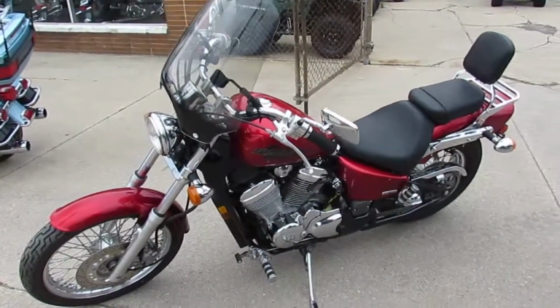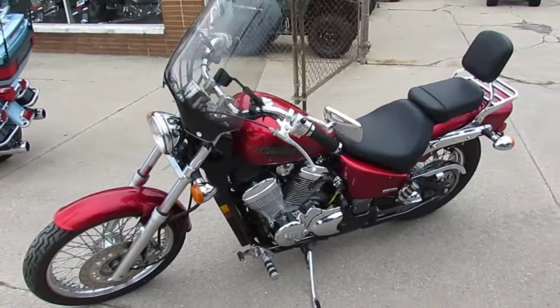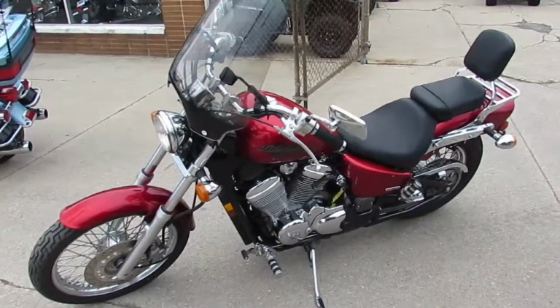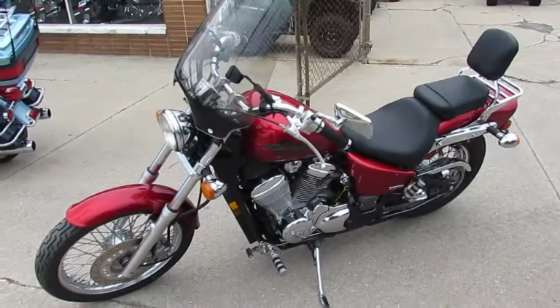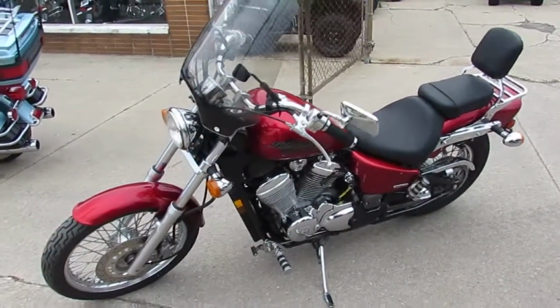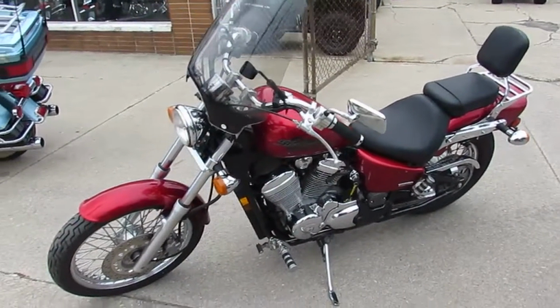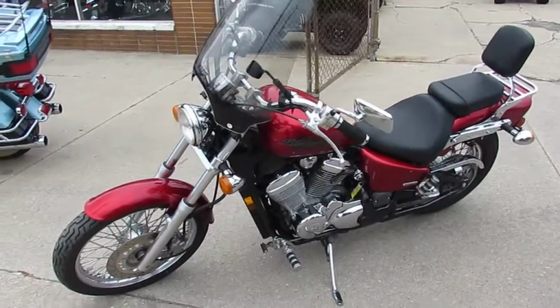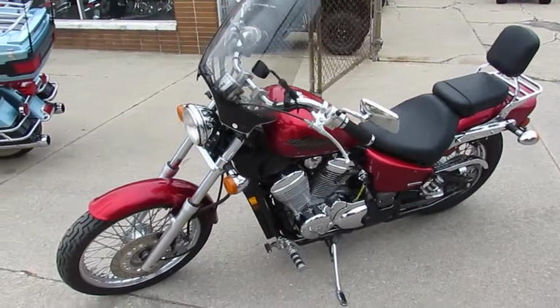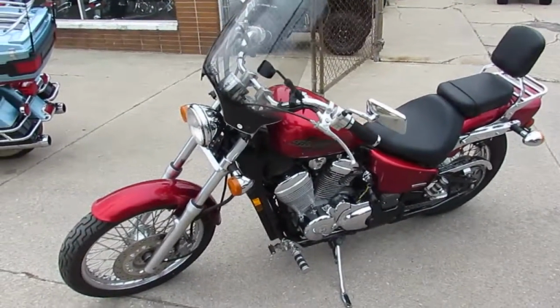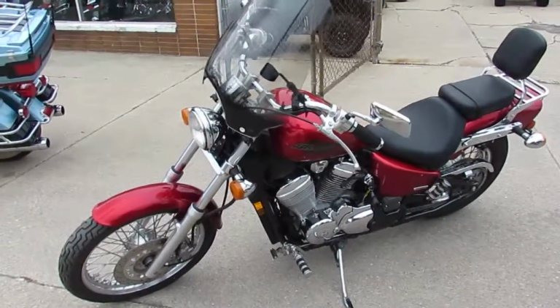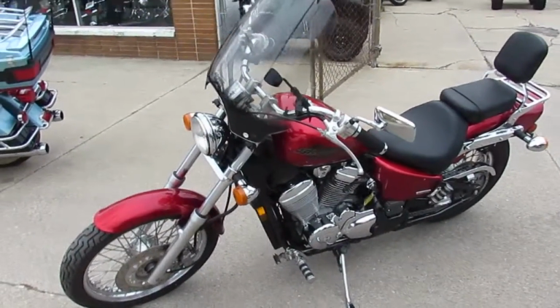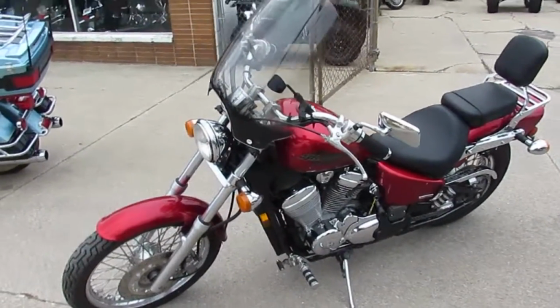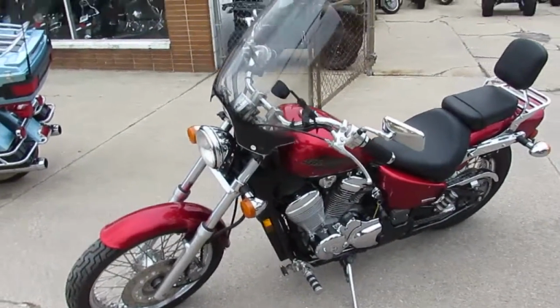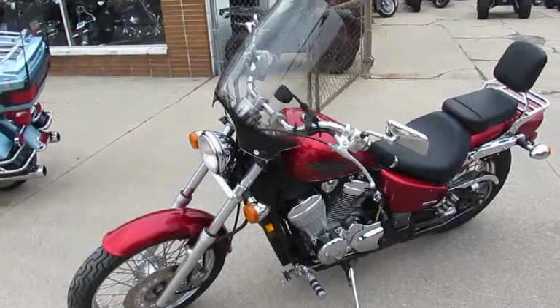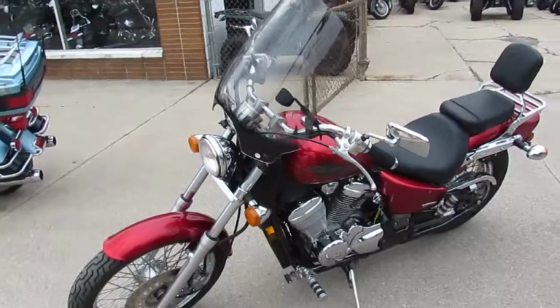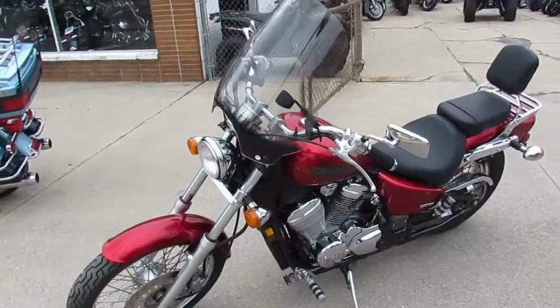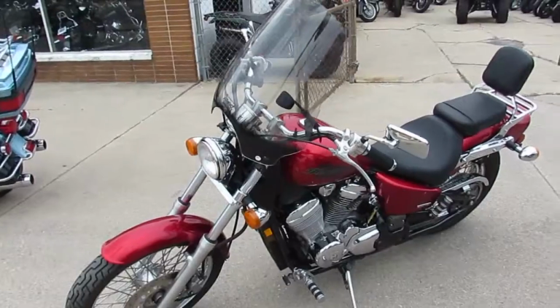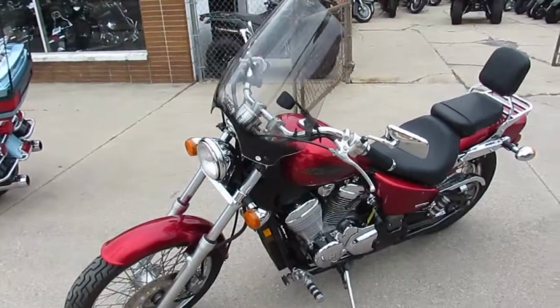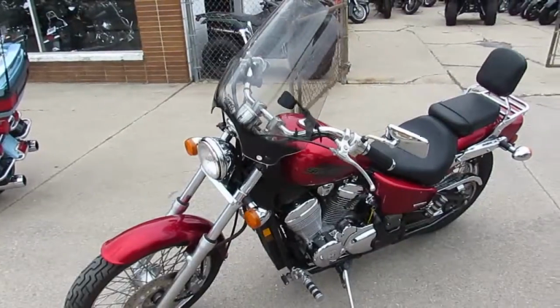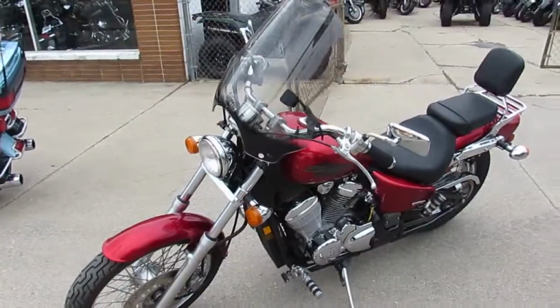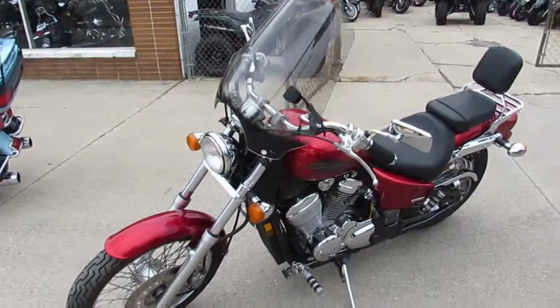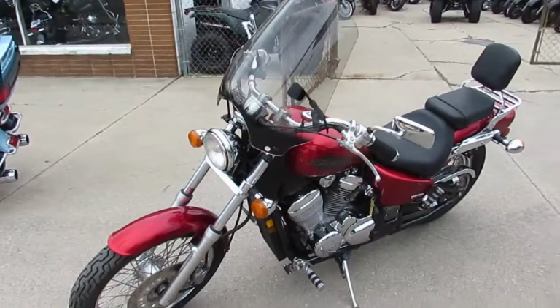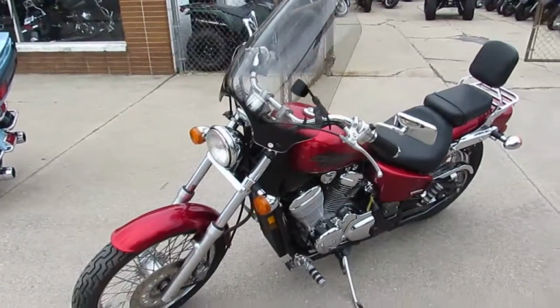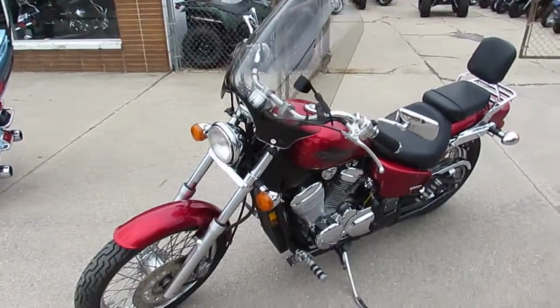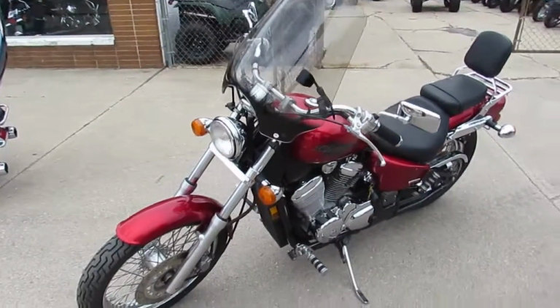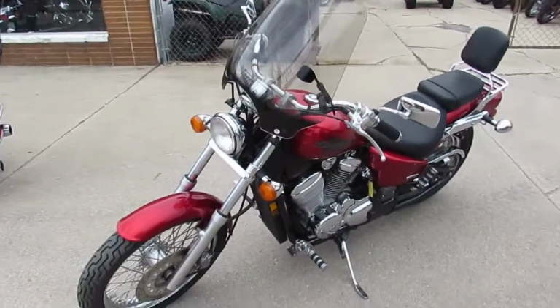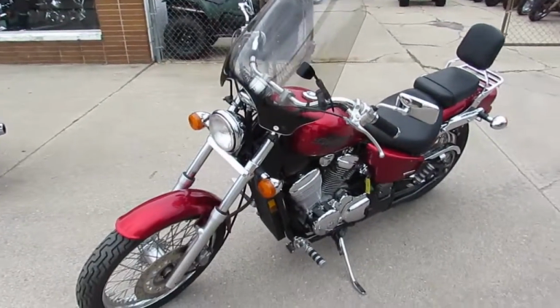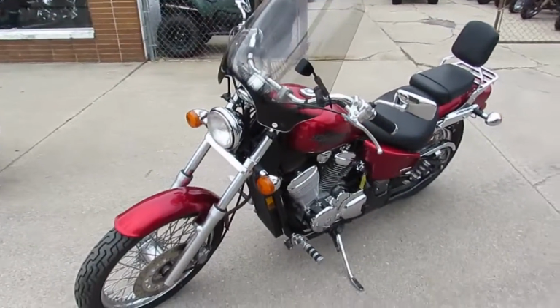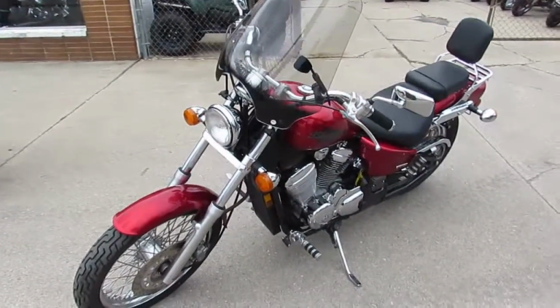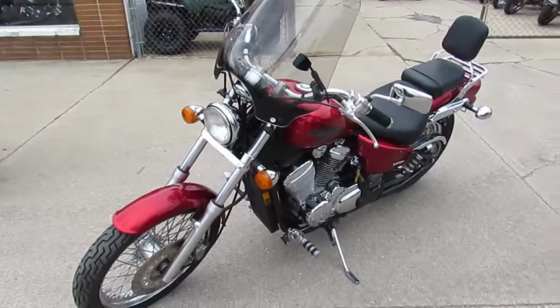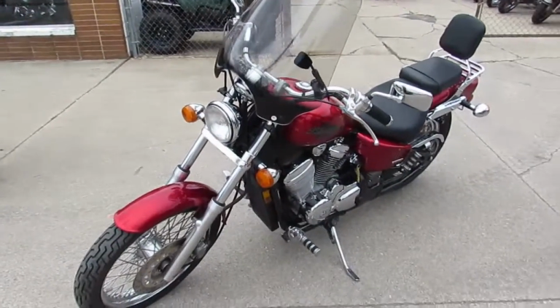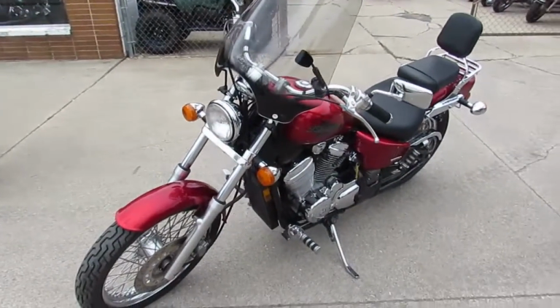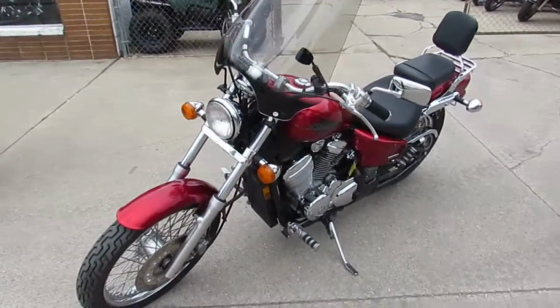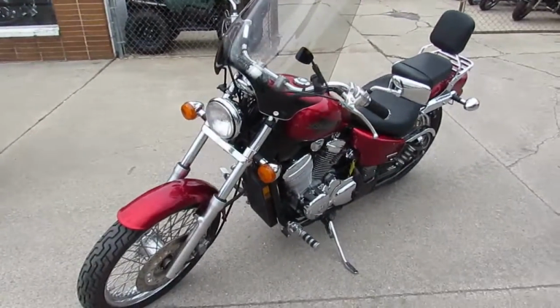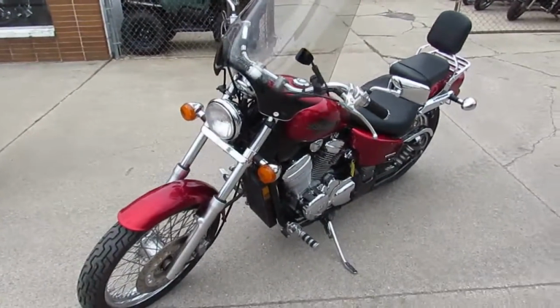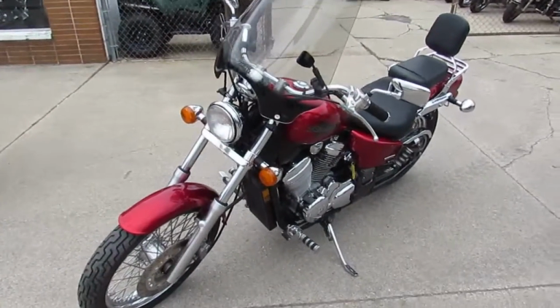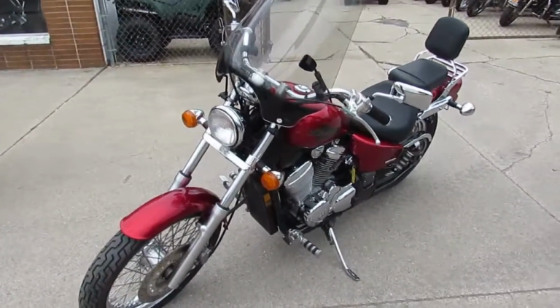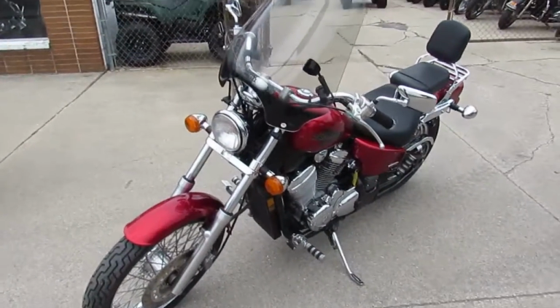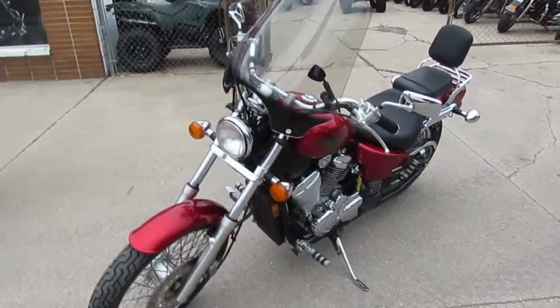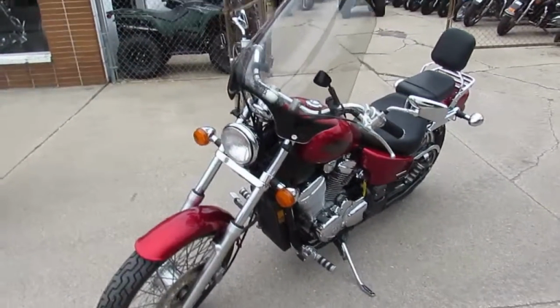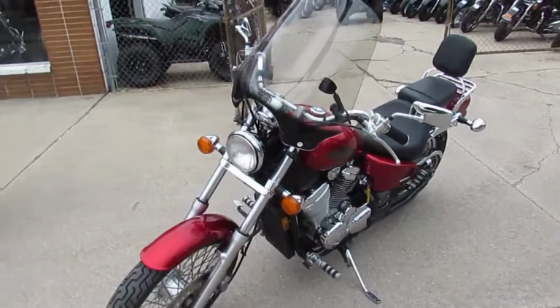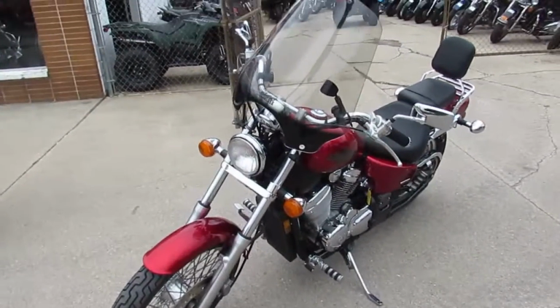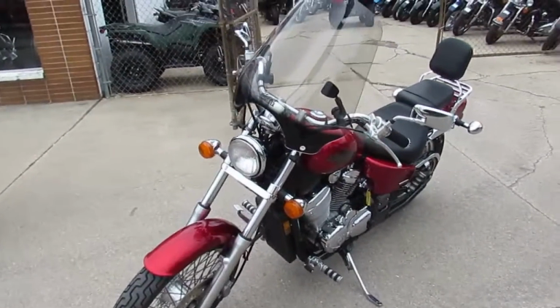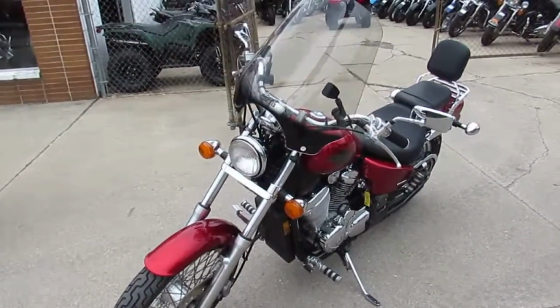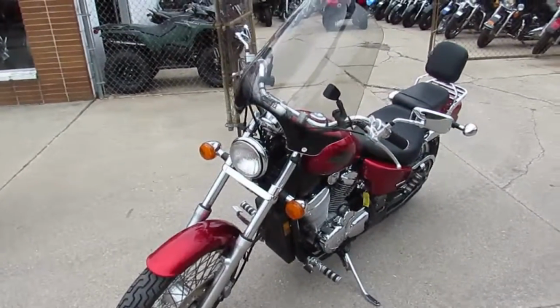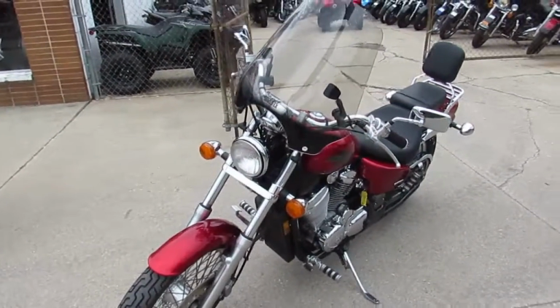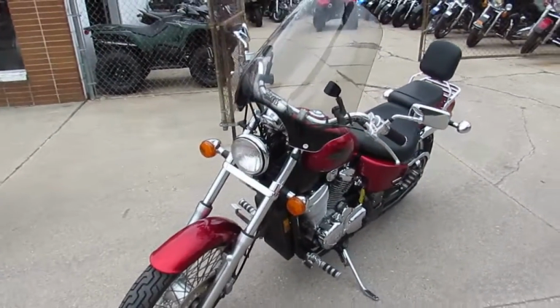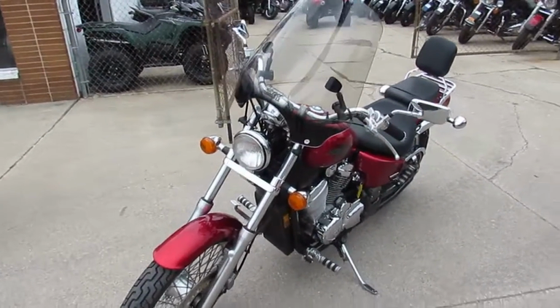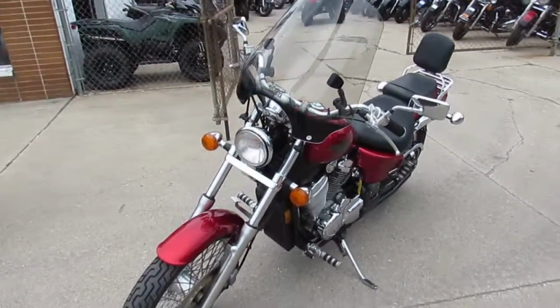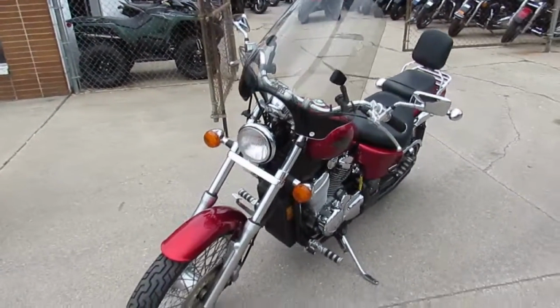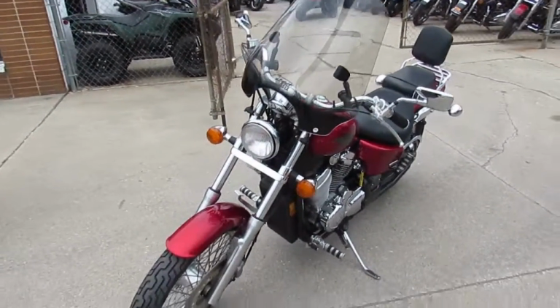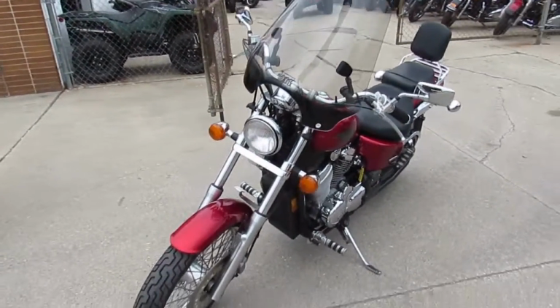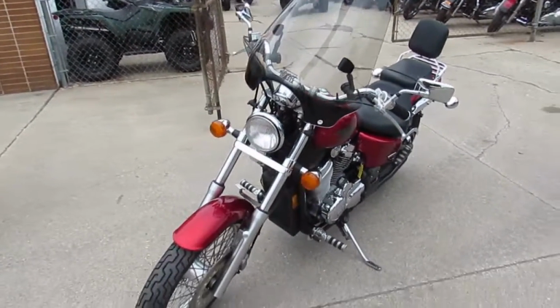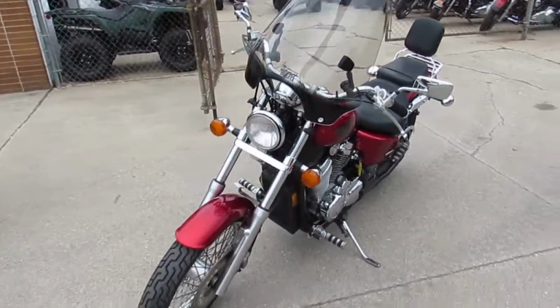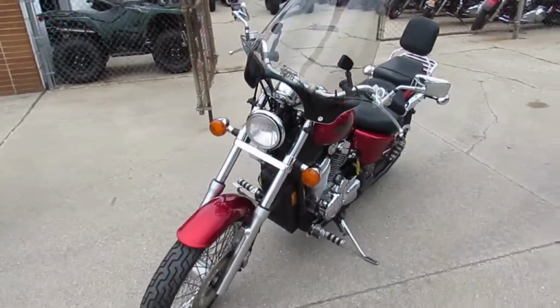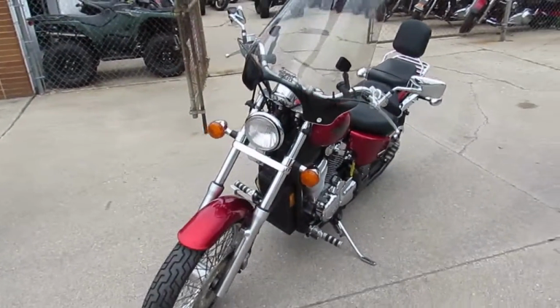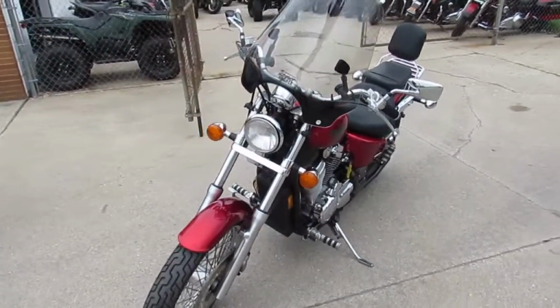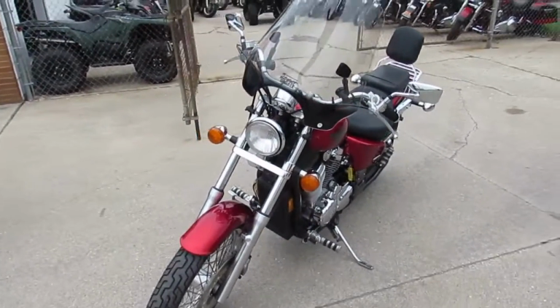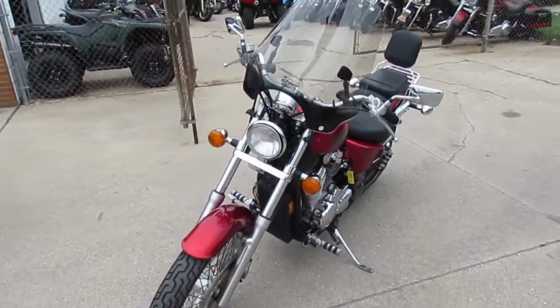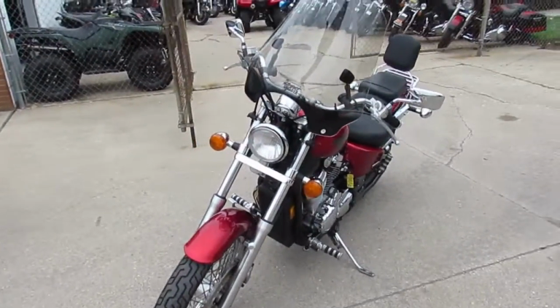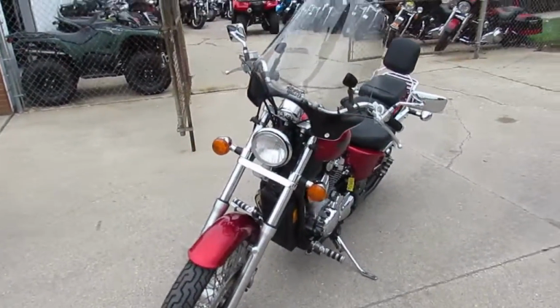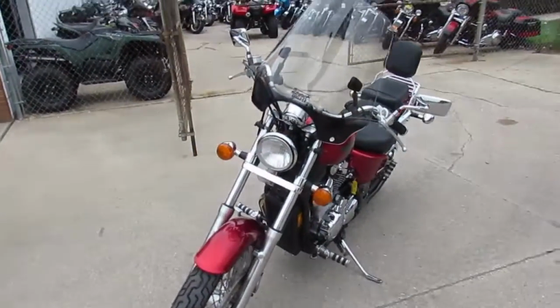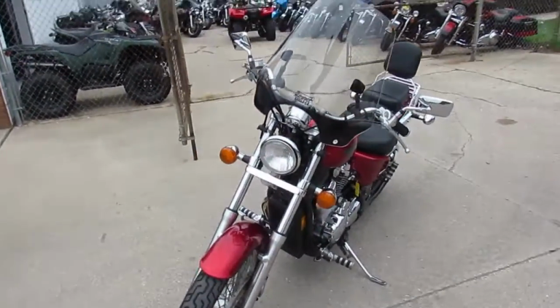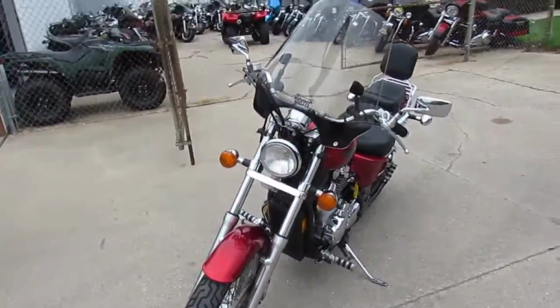We got guaranteed financing, we got leasing programs, we got layaway programs, and your trades are always welcome.